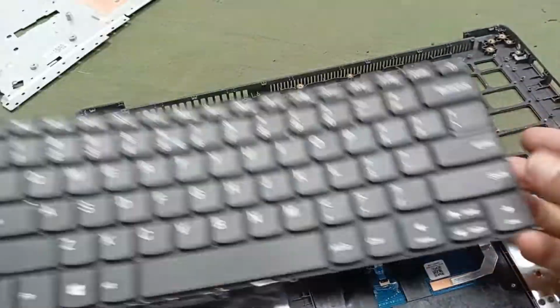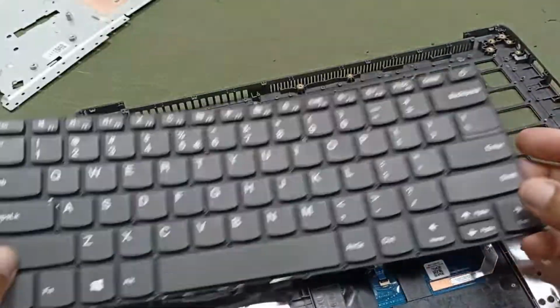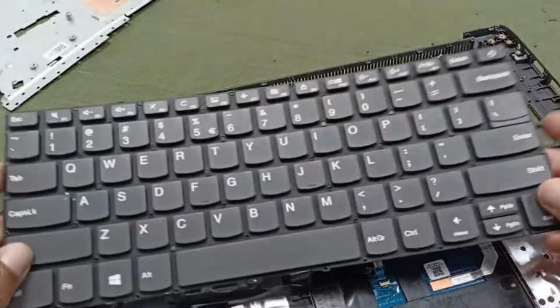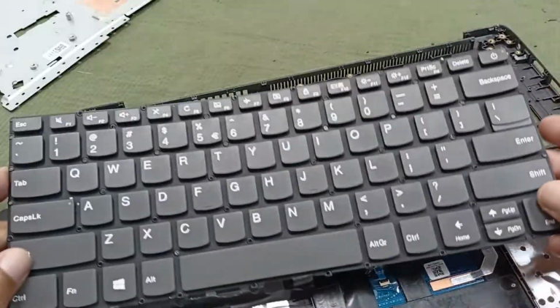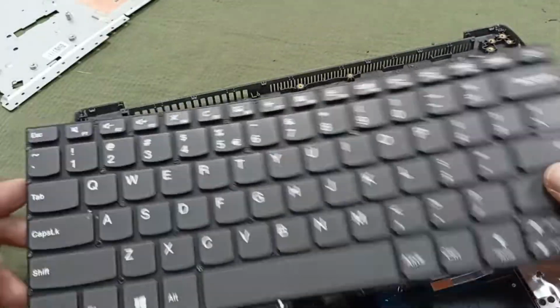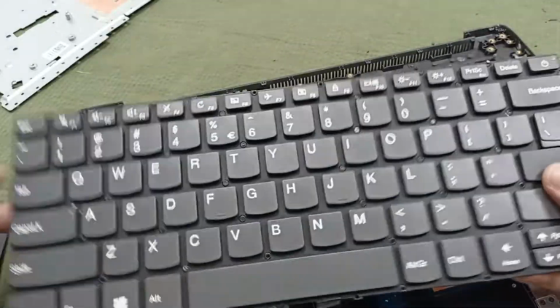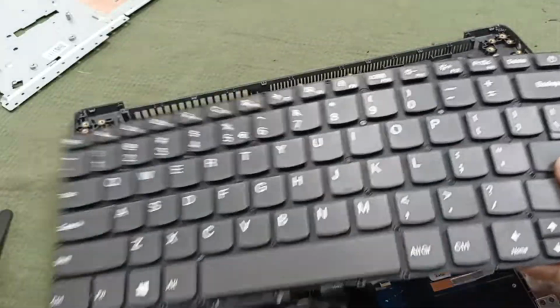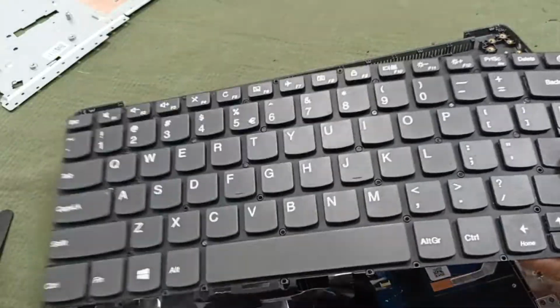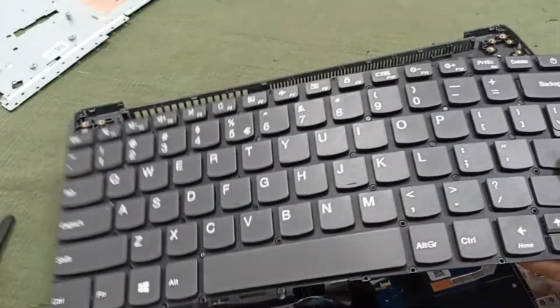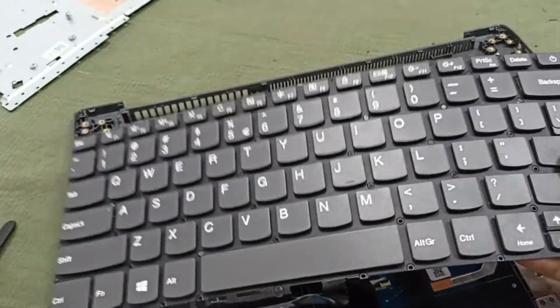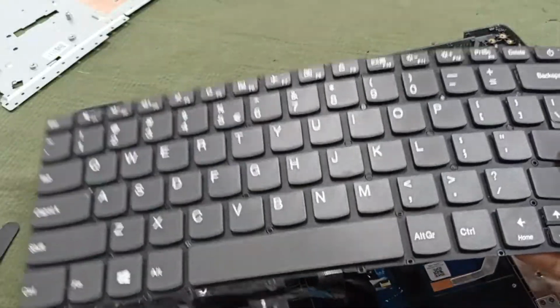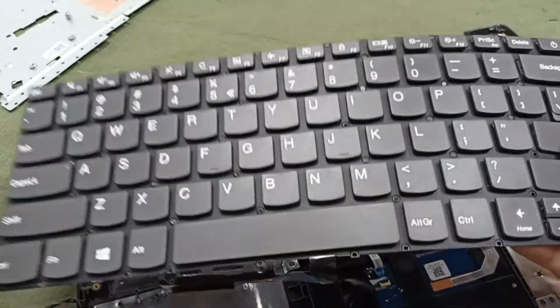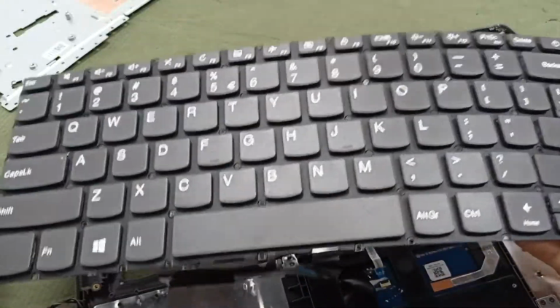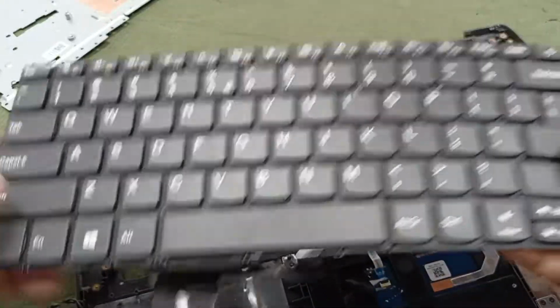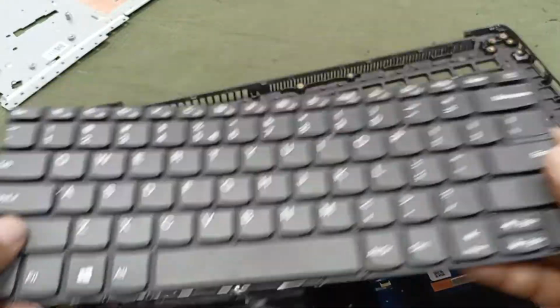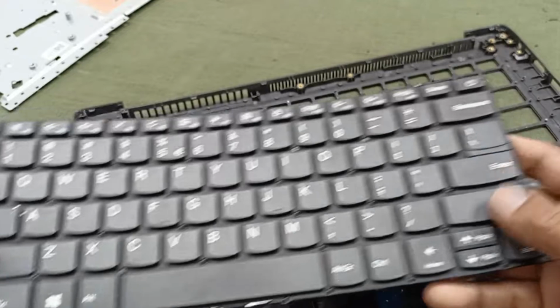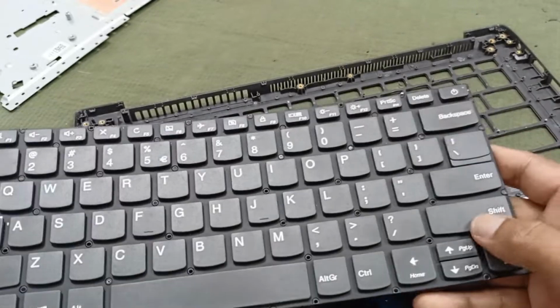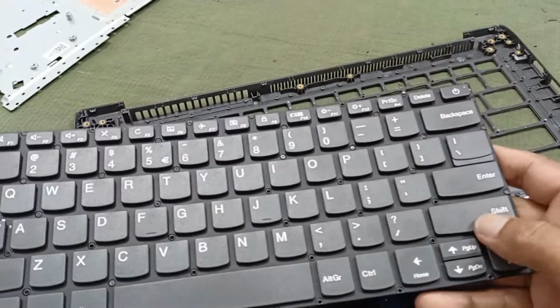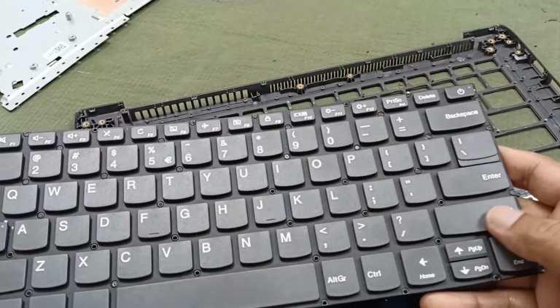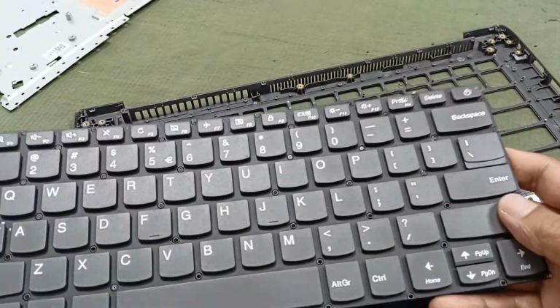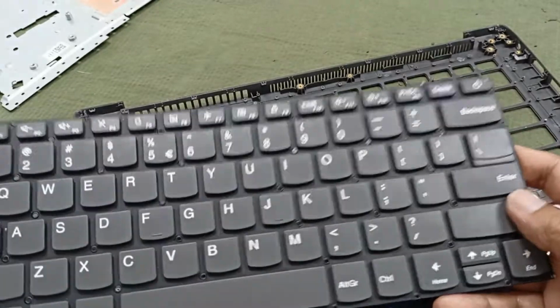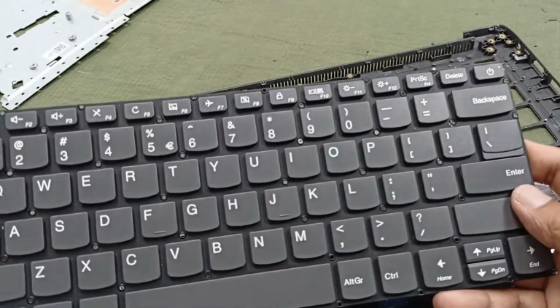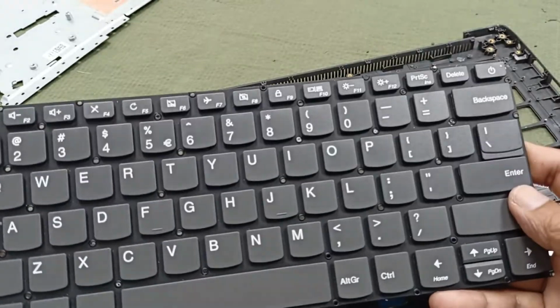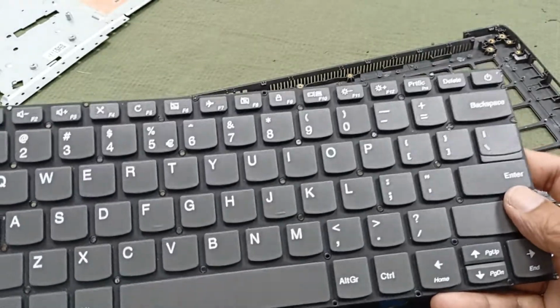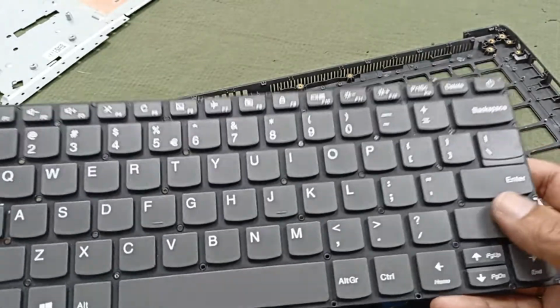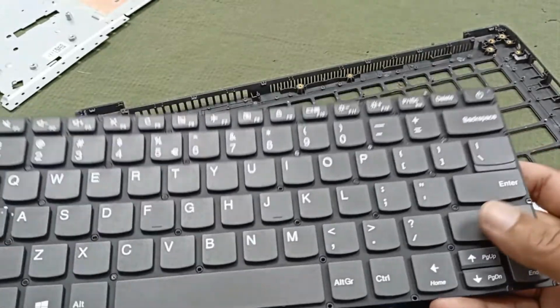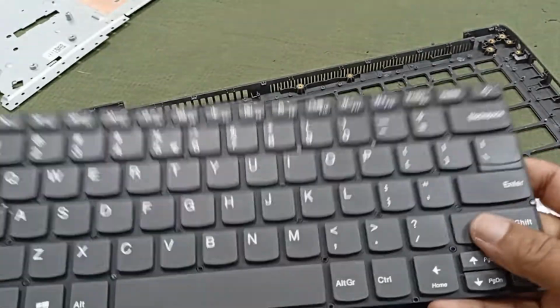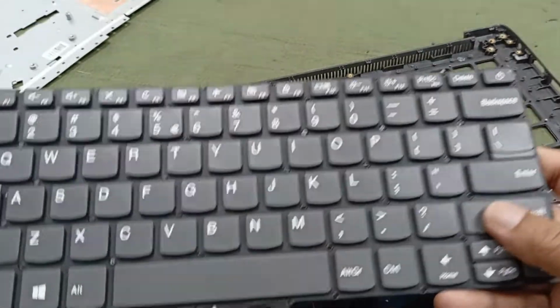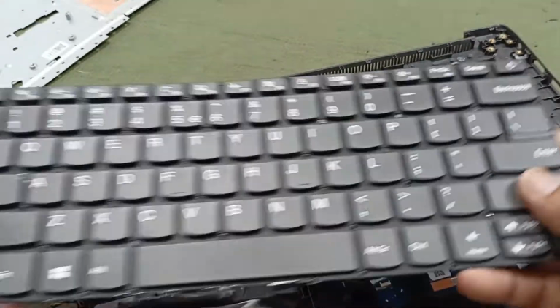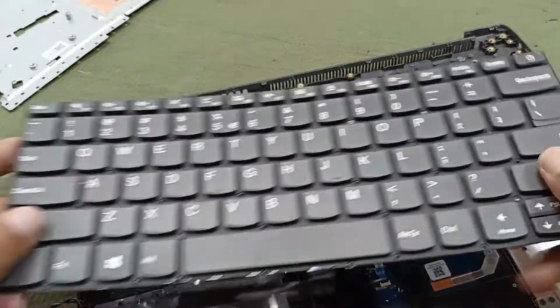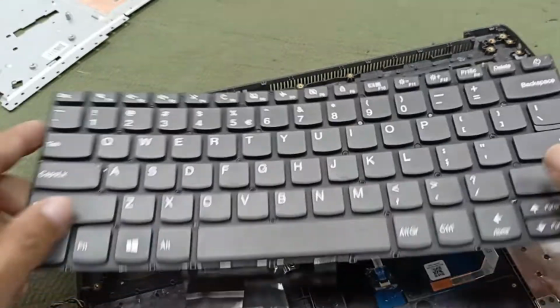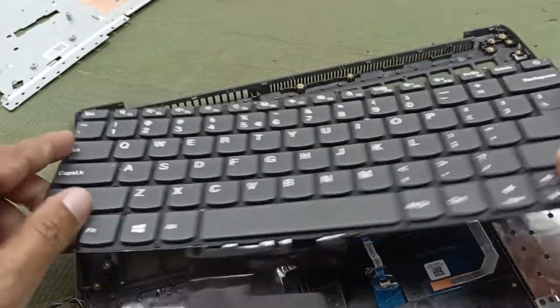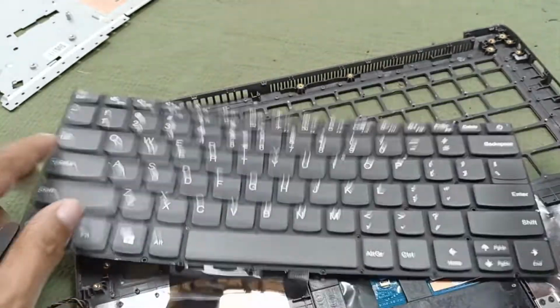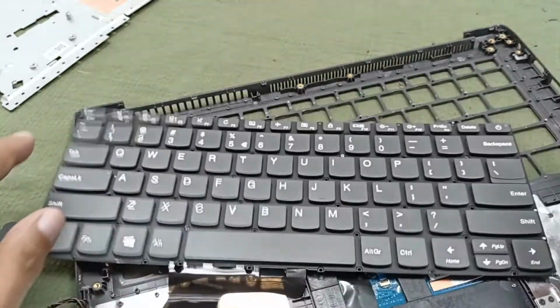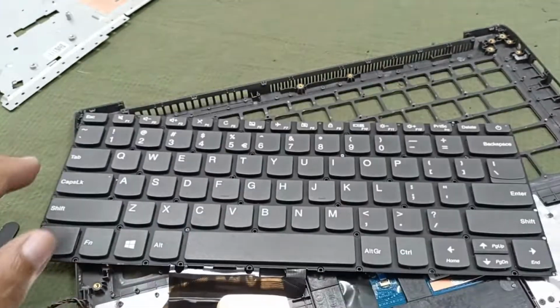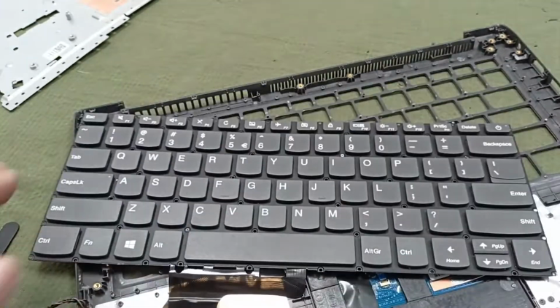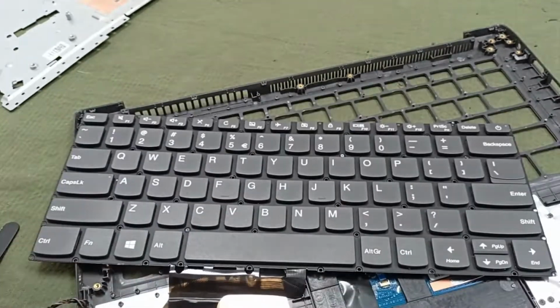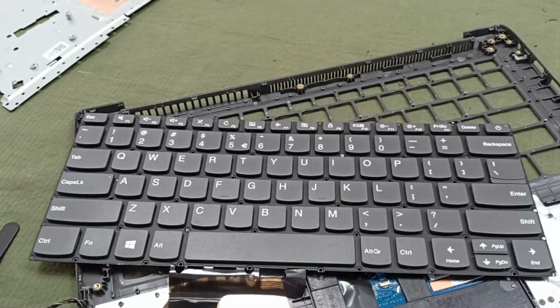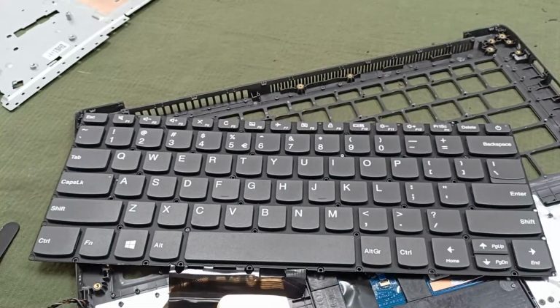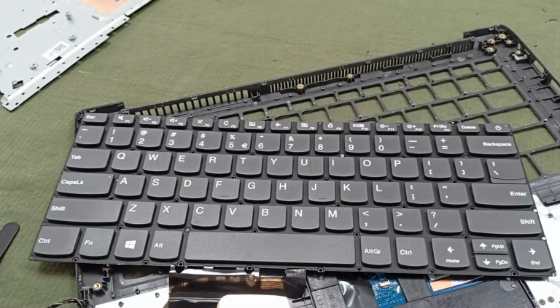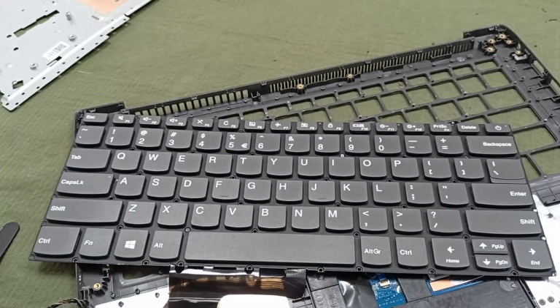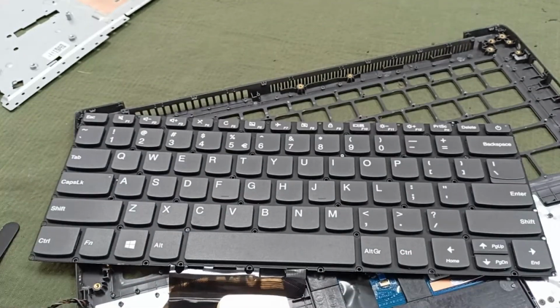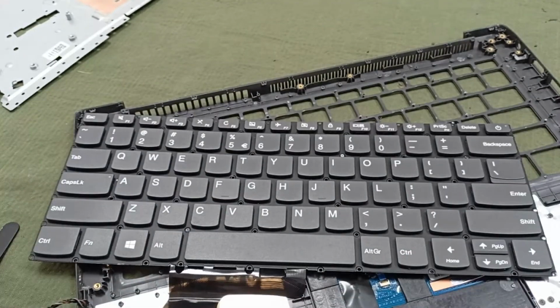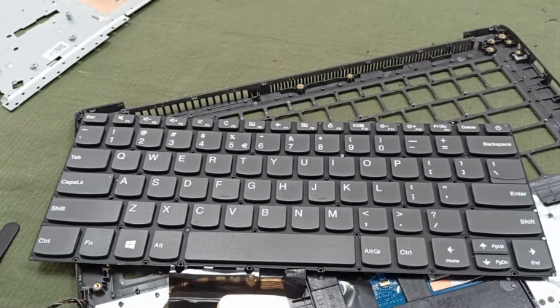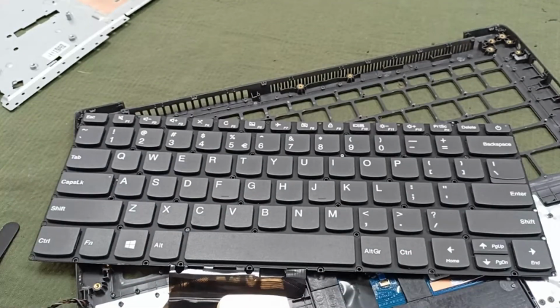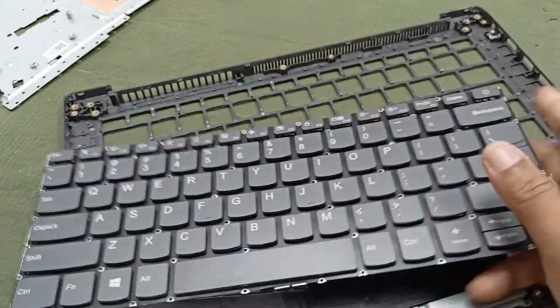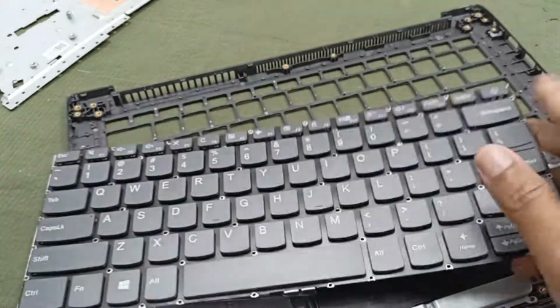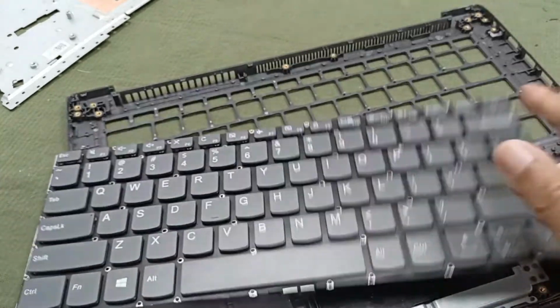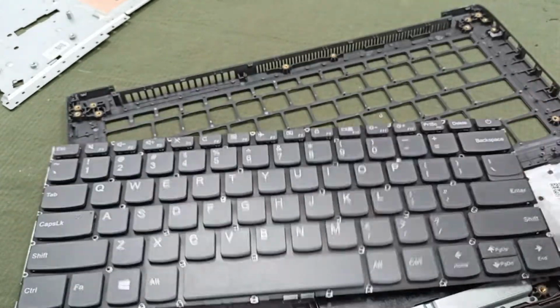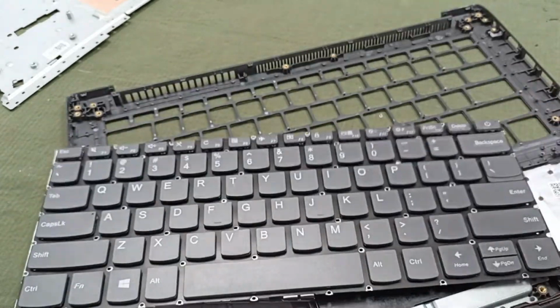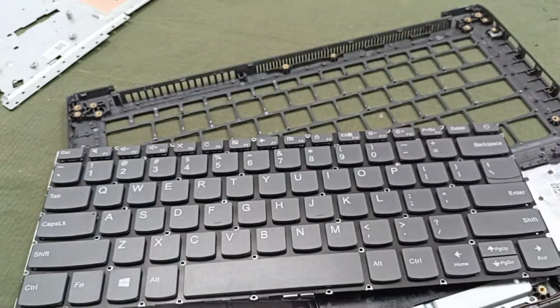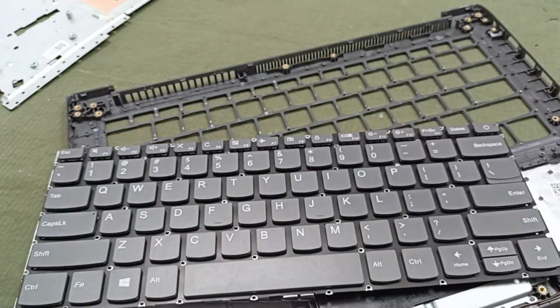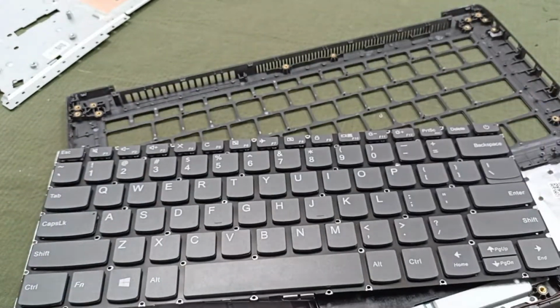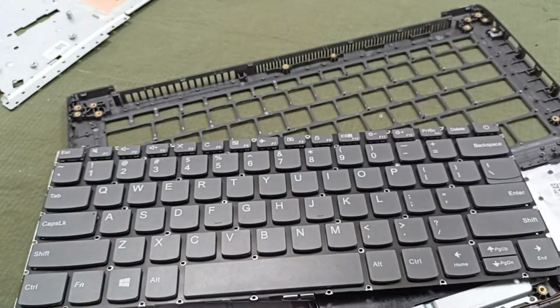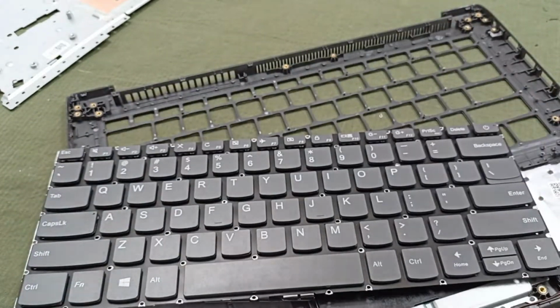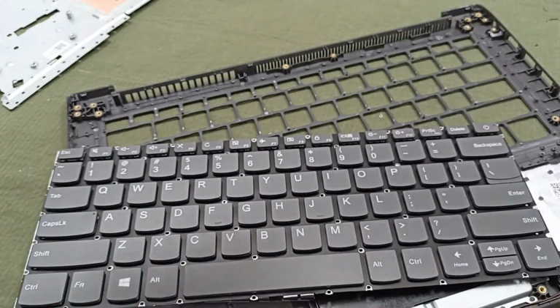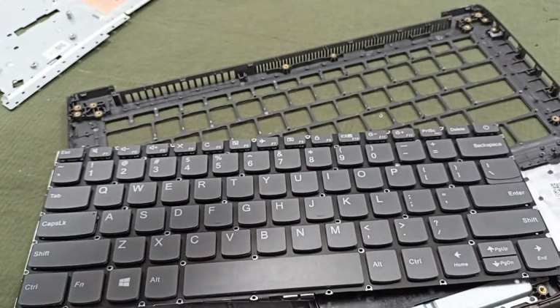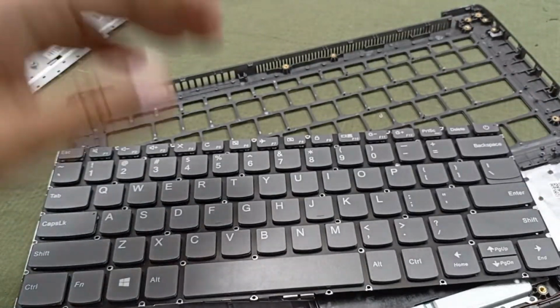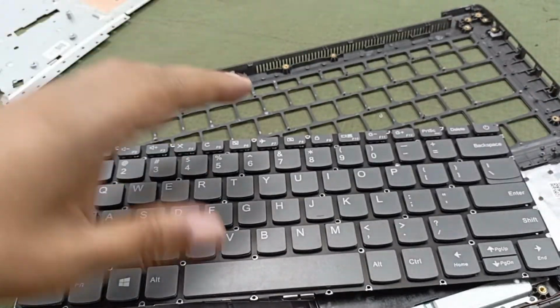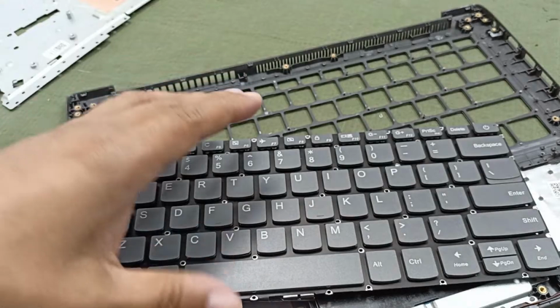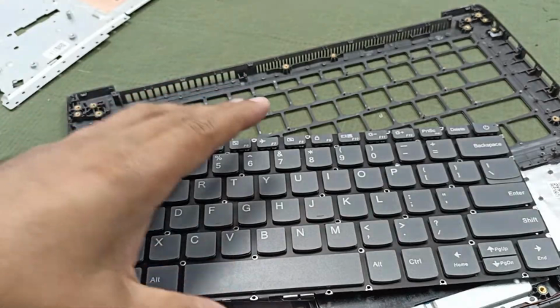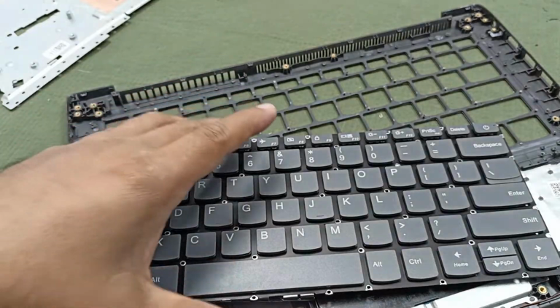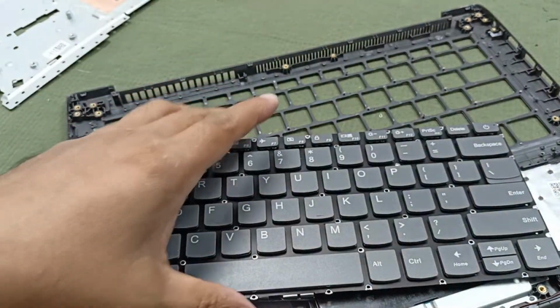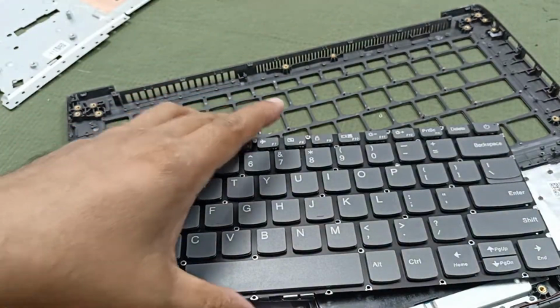Successfully I have opened the keyboard and now I will attach the new keyboard. These are the keyboard parts — now I will set up this new keyboard.